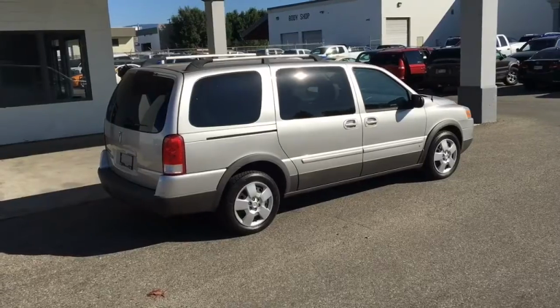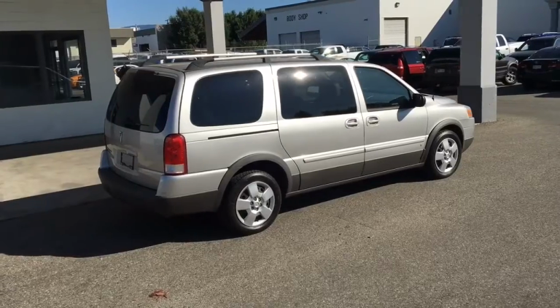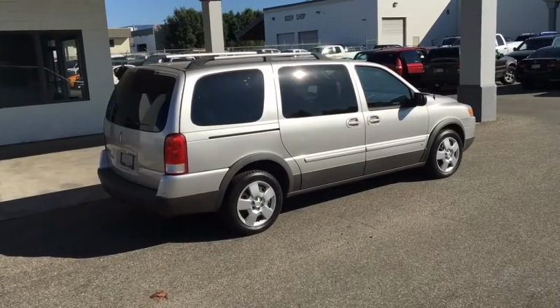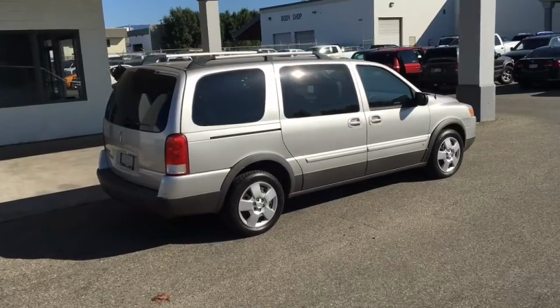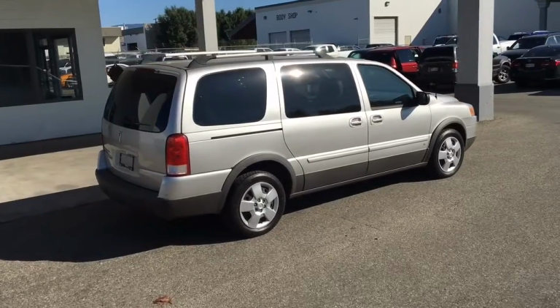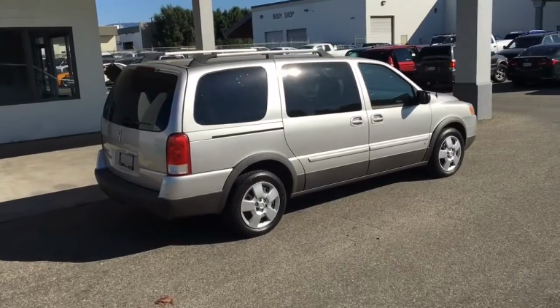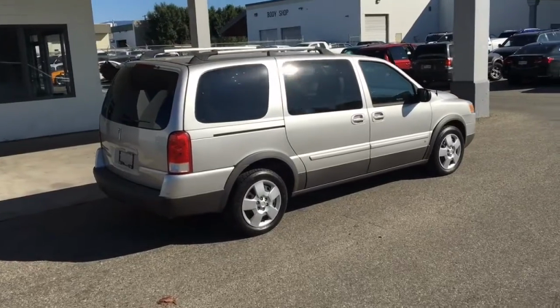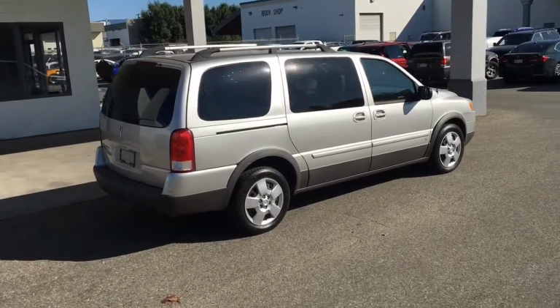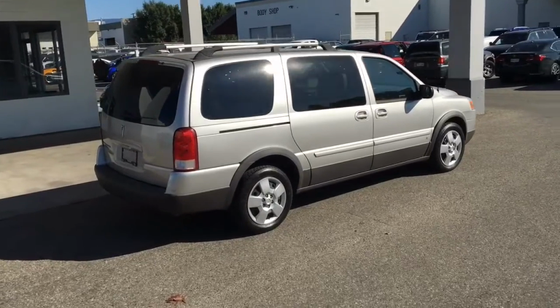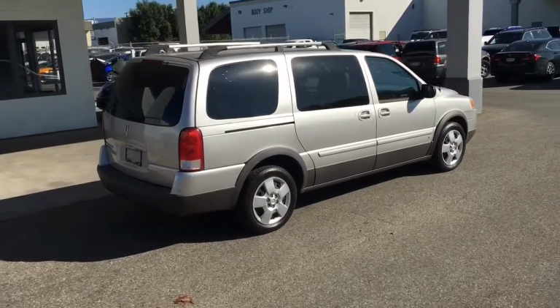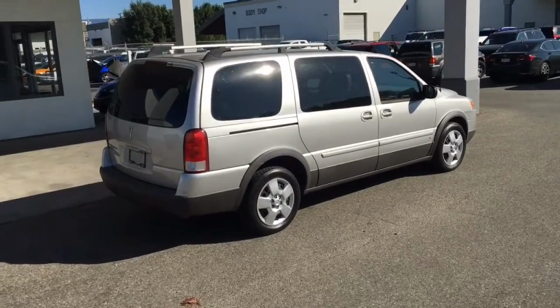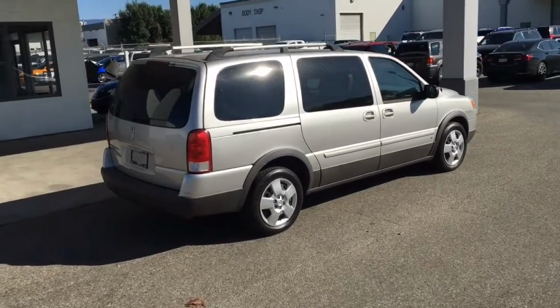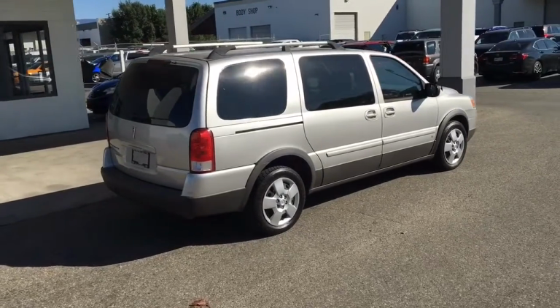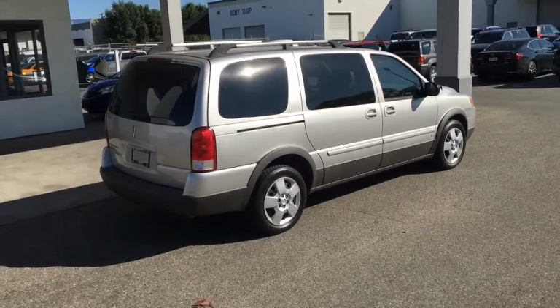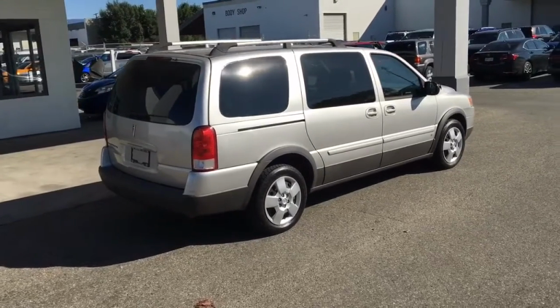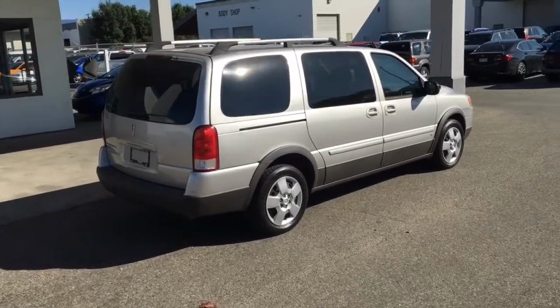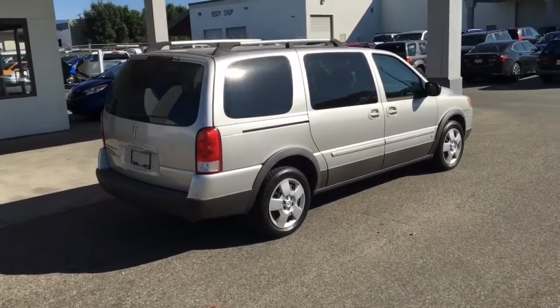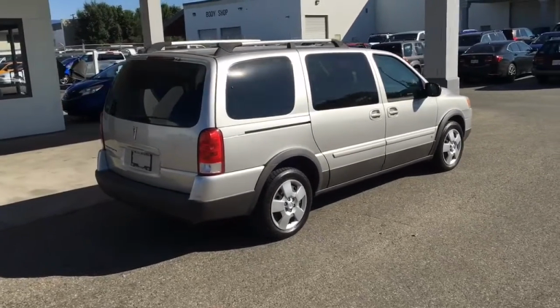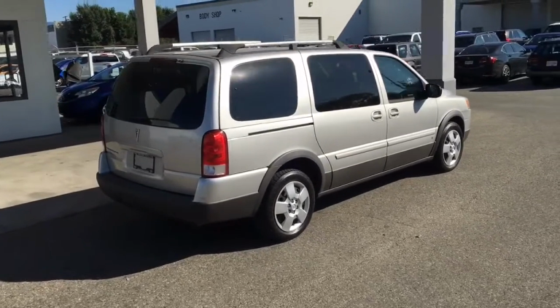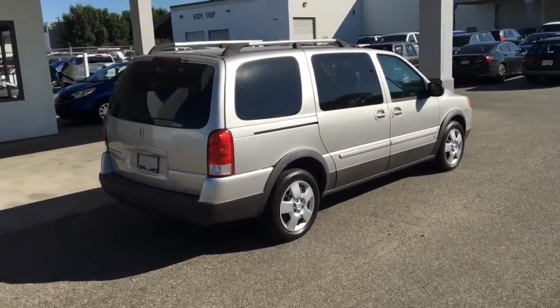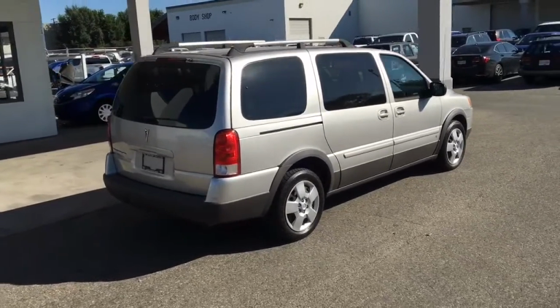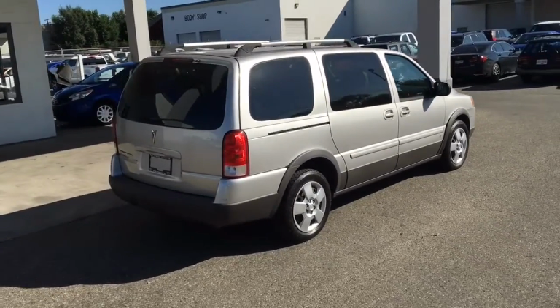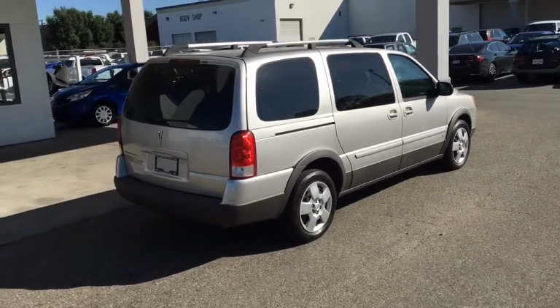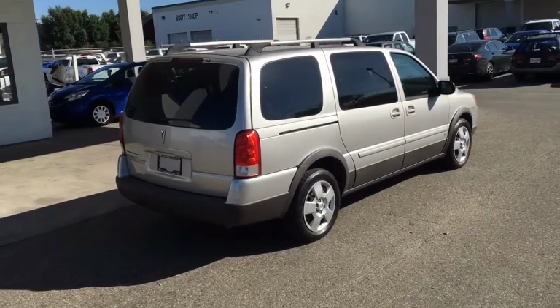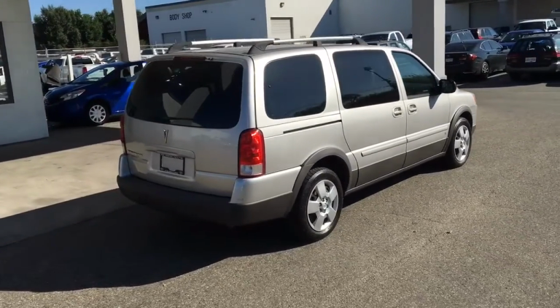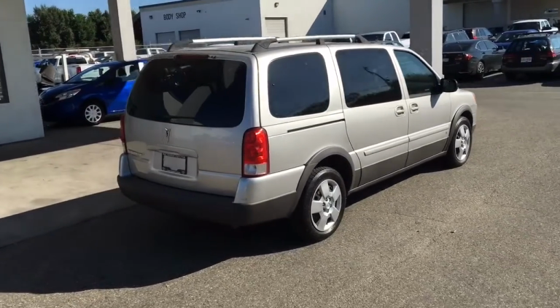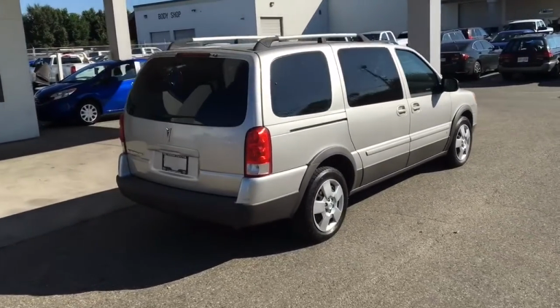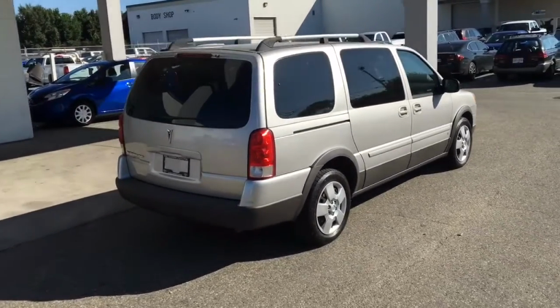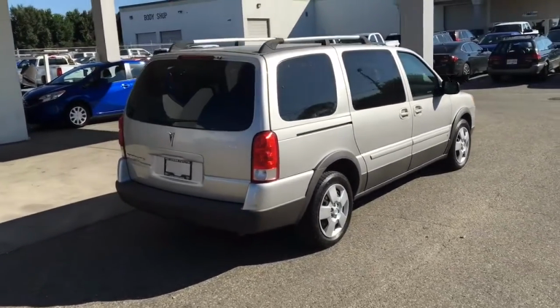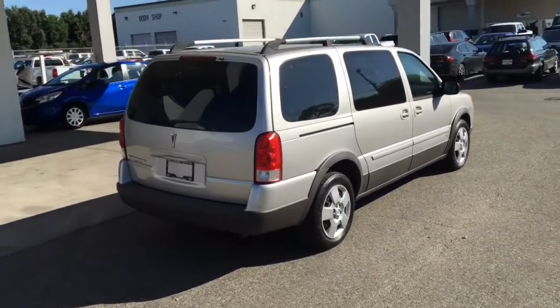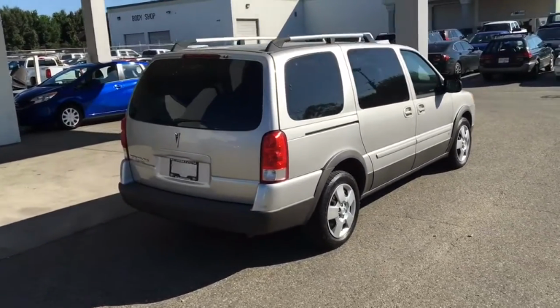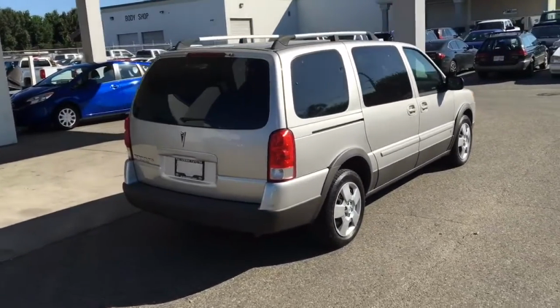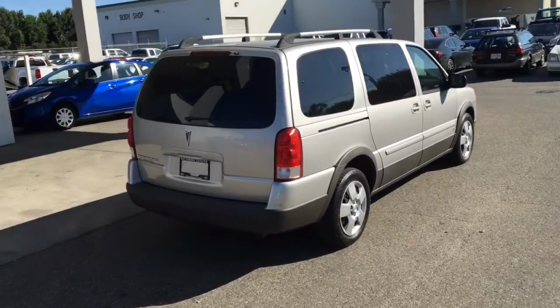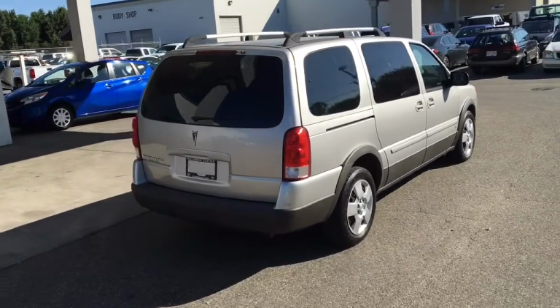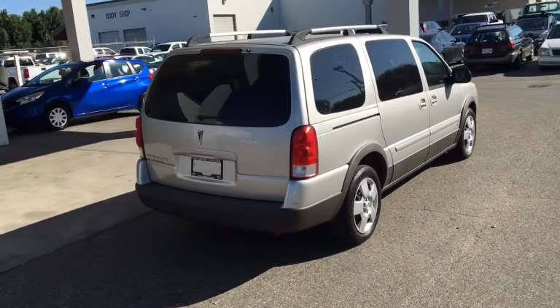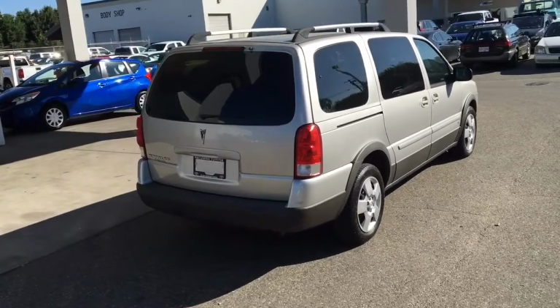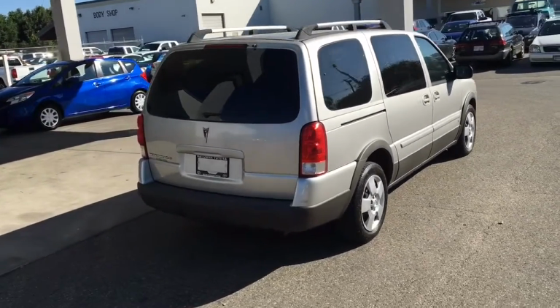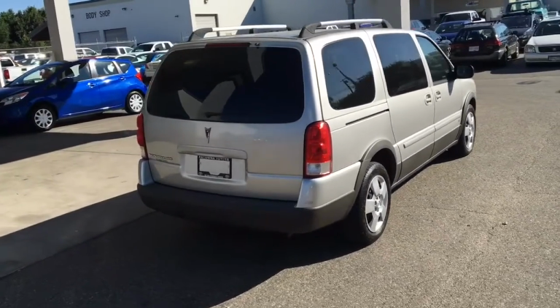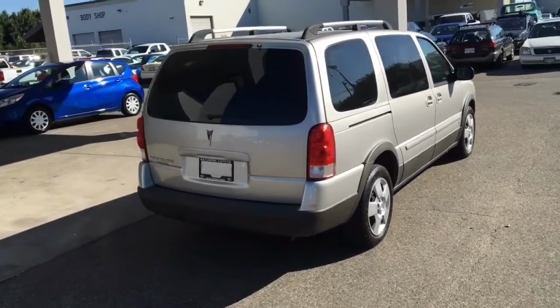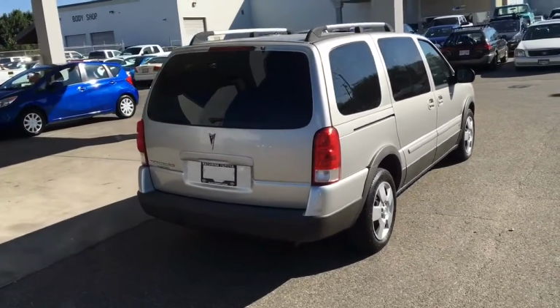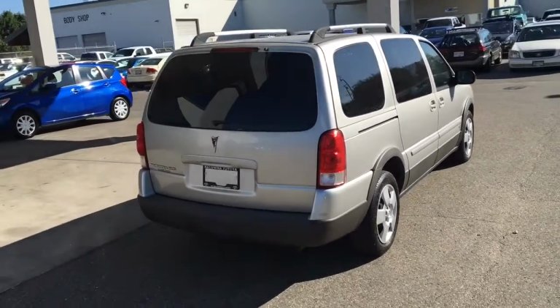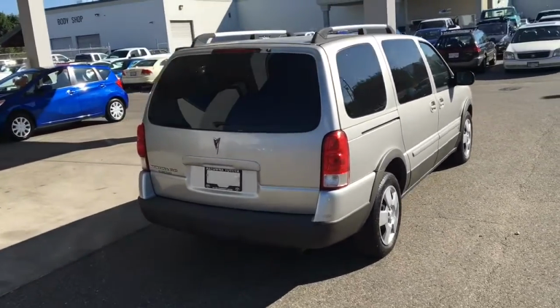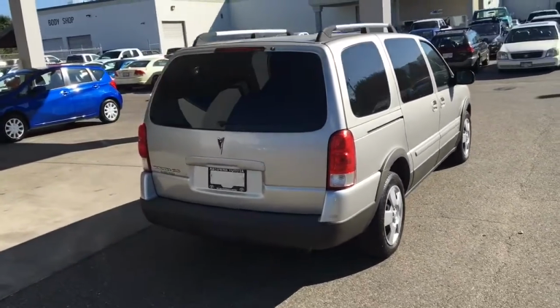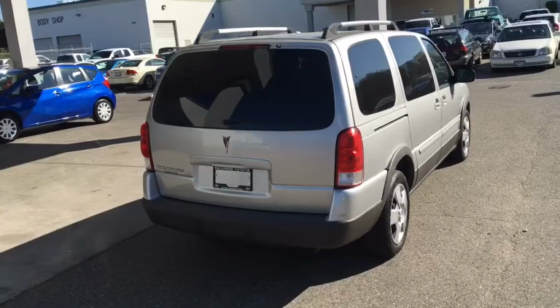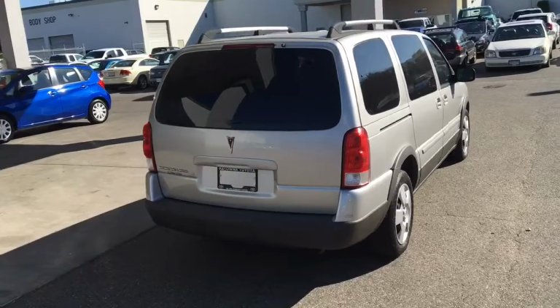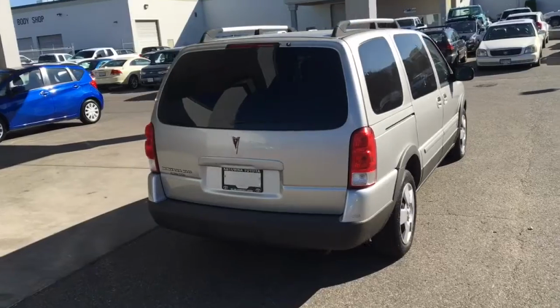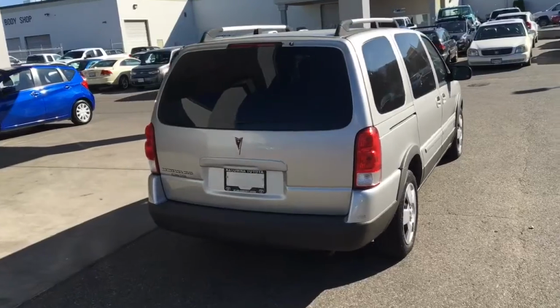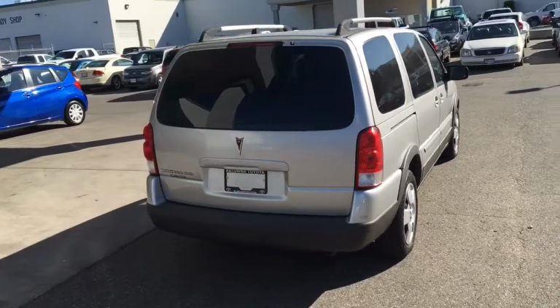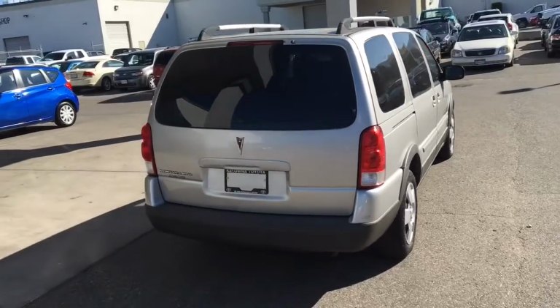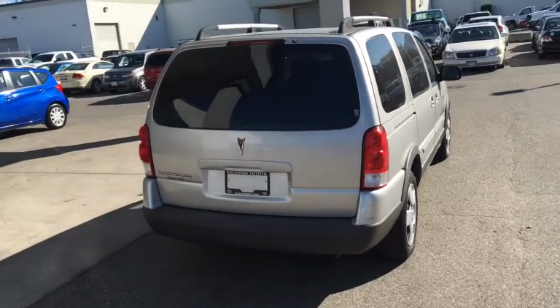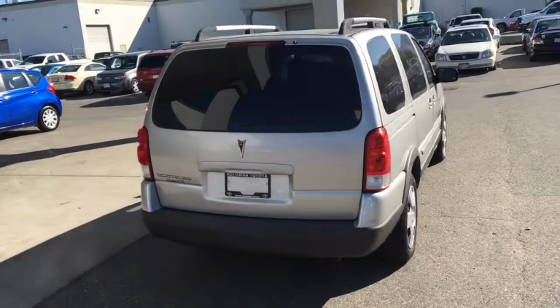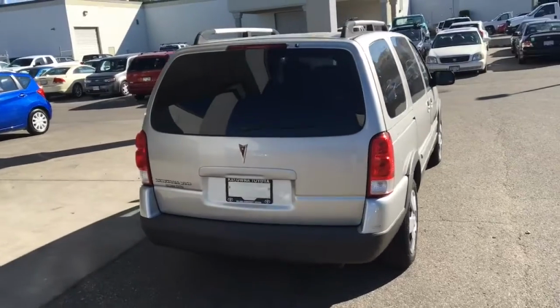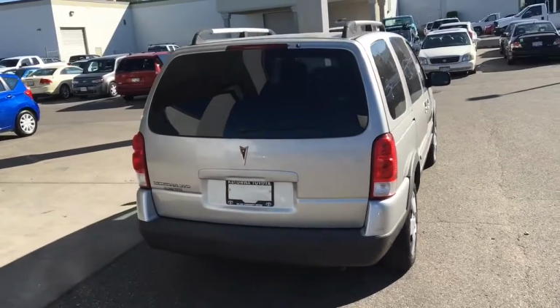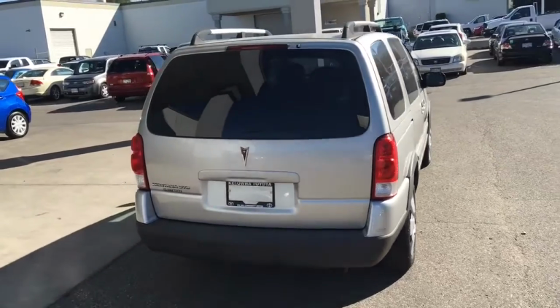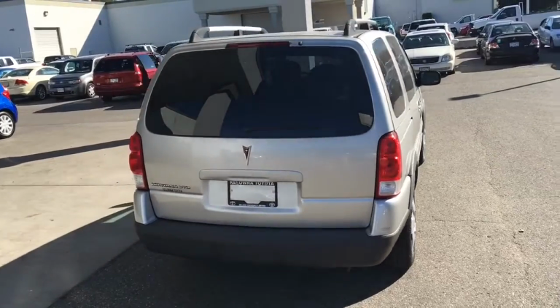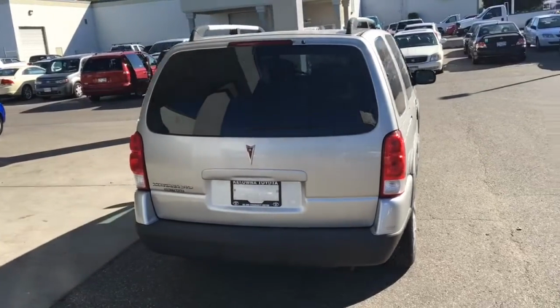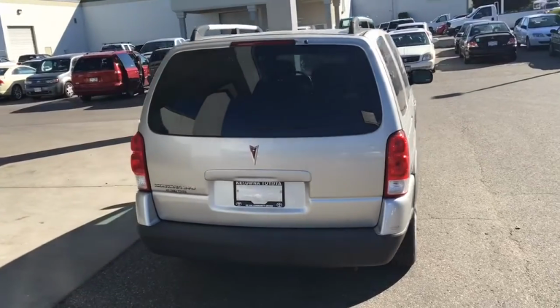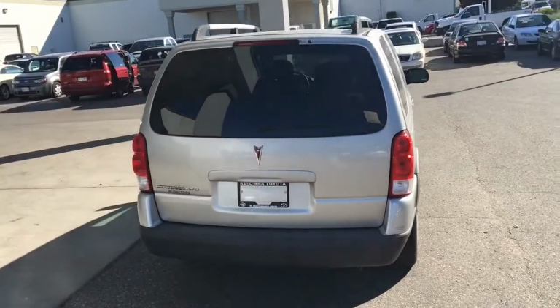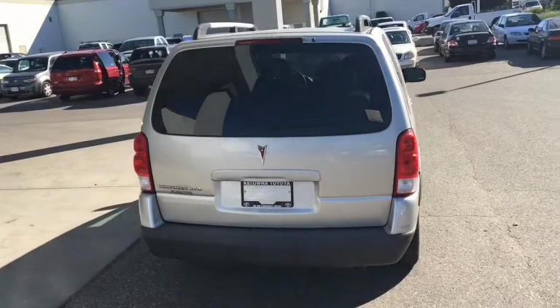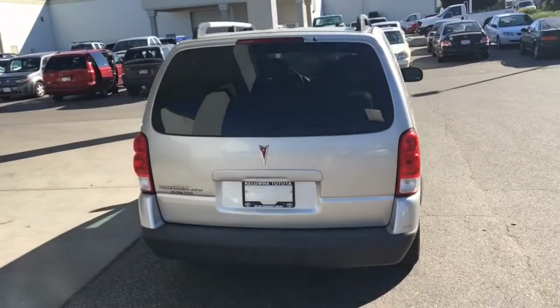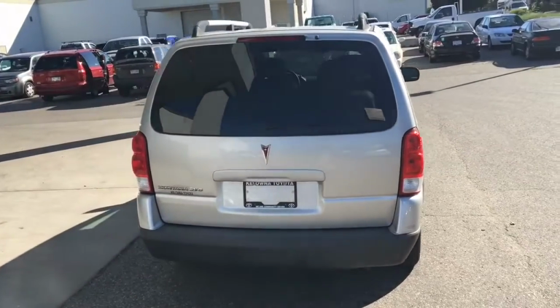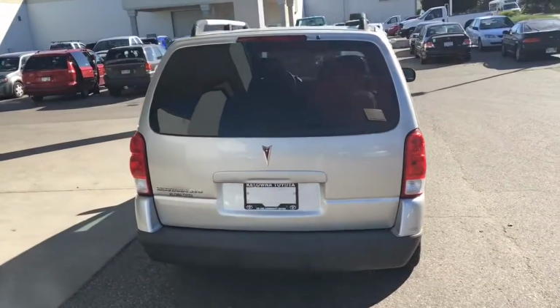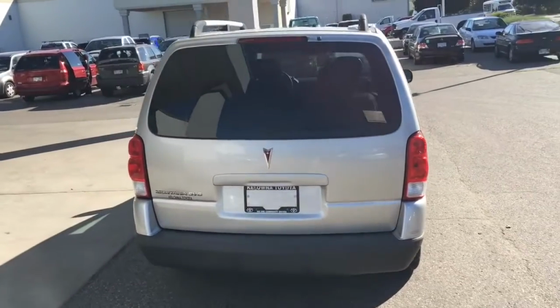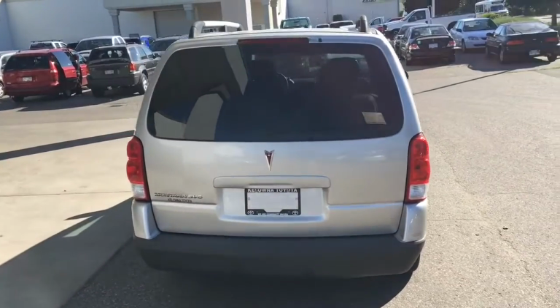From the back, this nicely equipped van features factory roof rails, dual sliding rear doors, color matched door handles and dark tinted privacy glass.